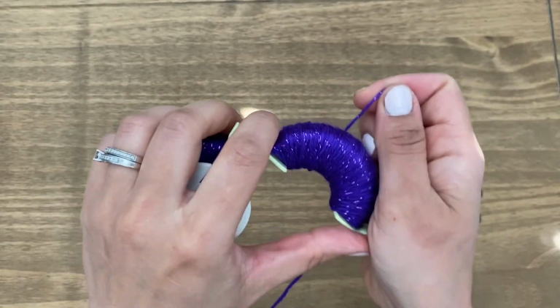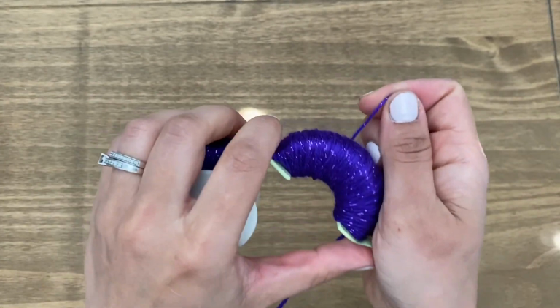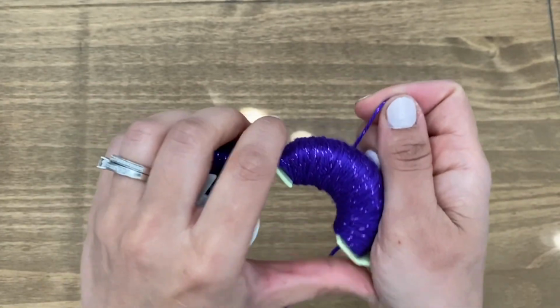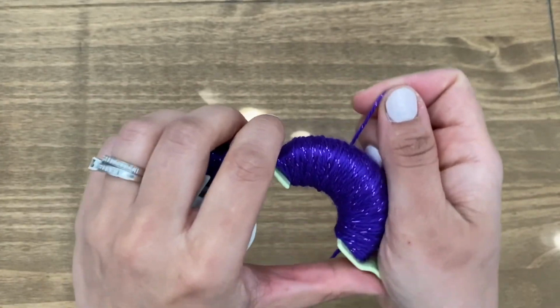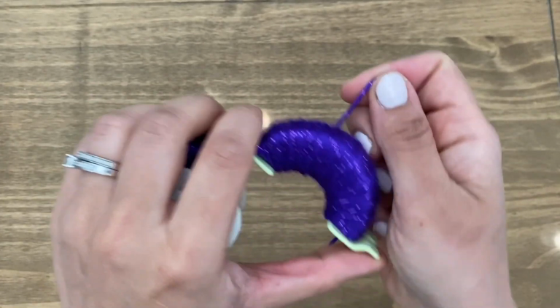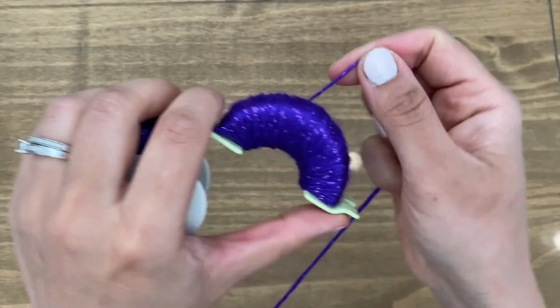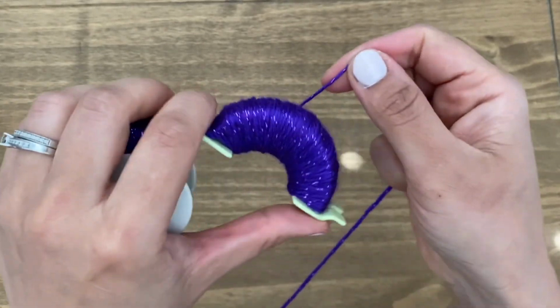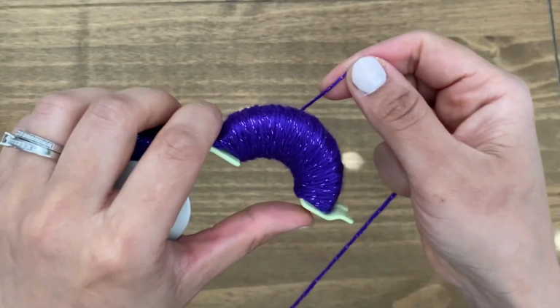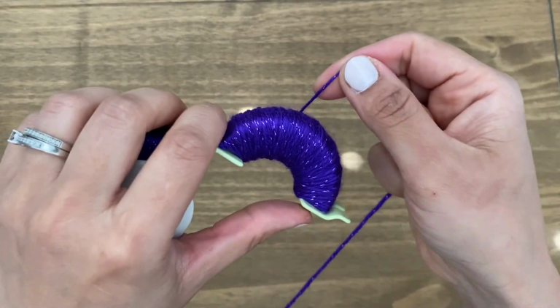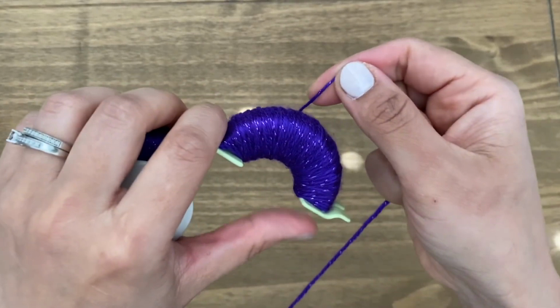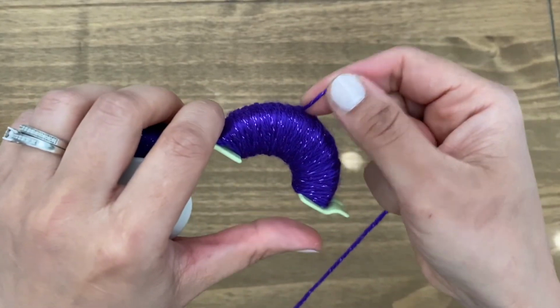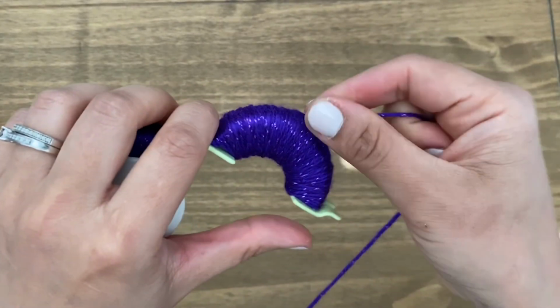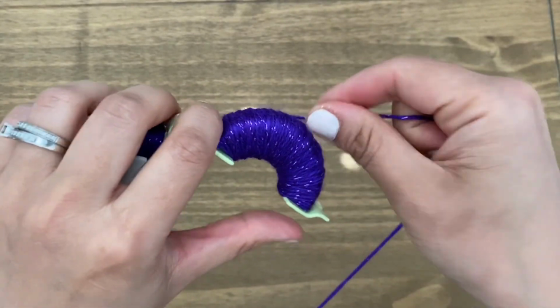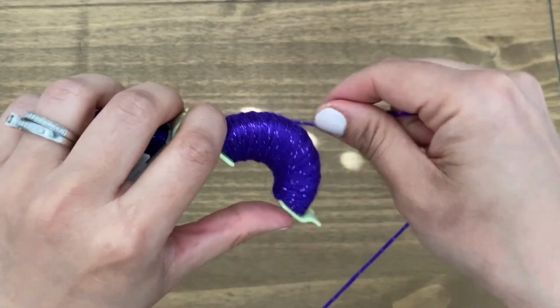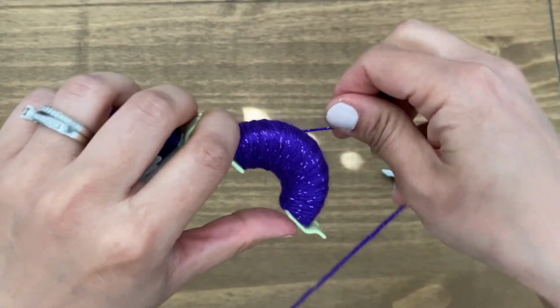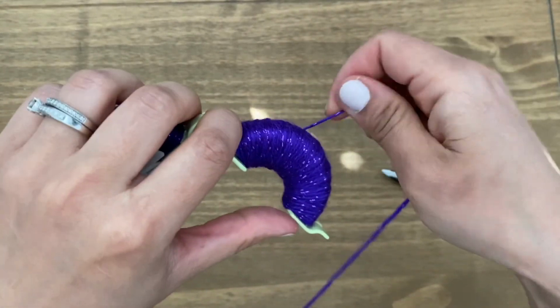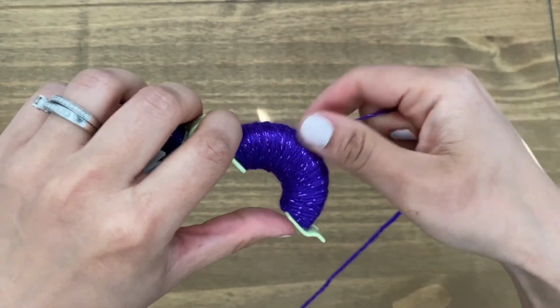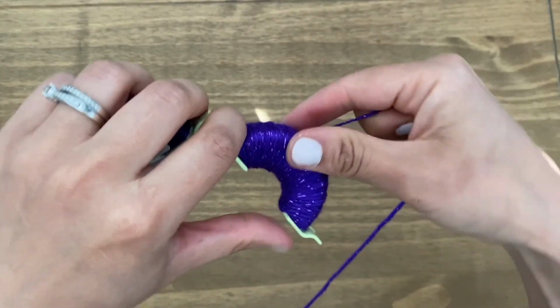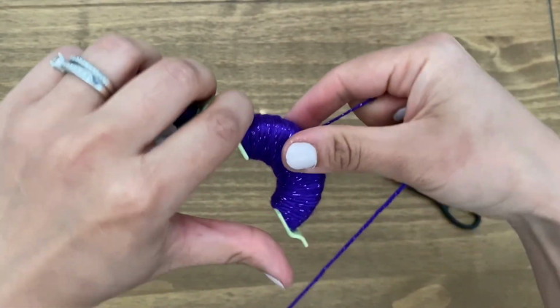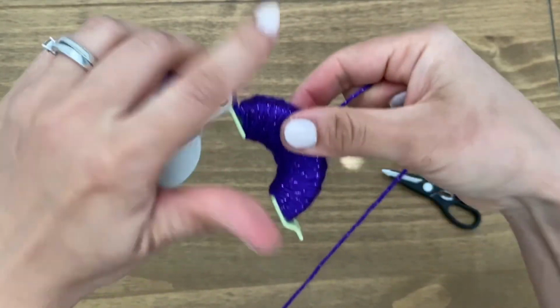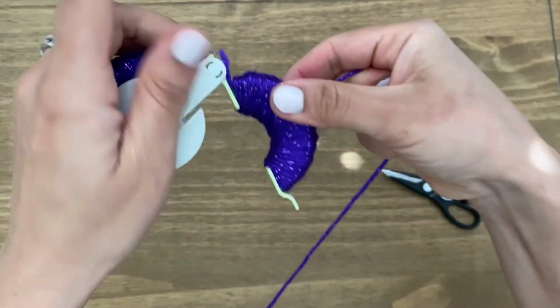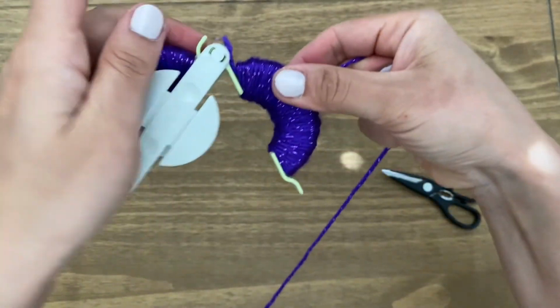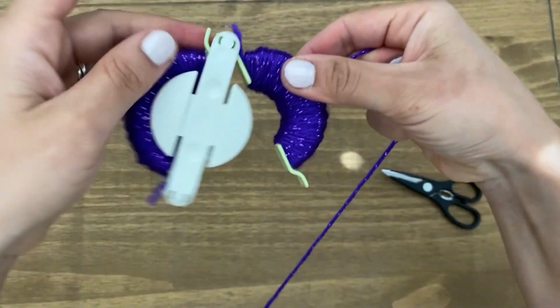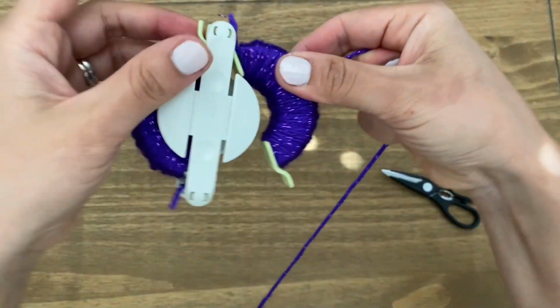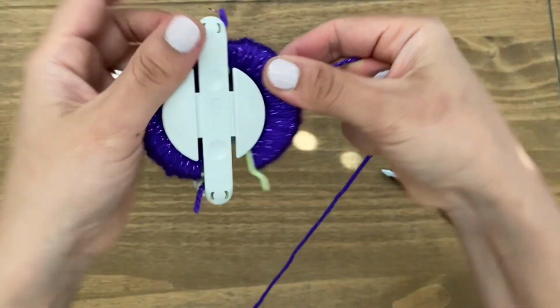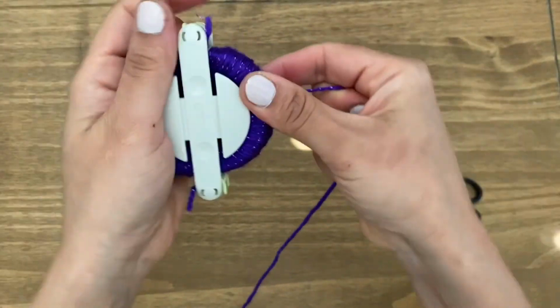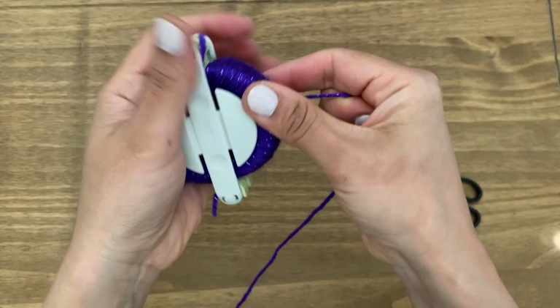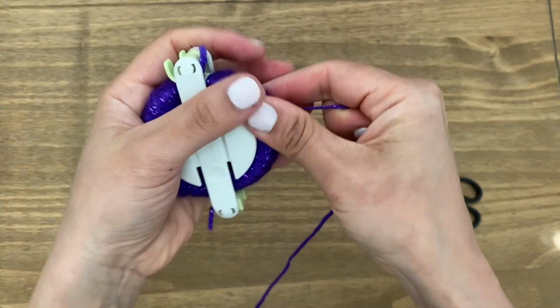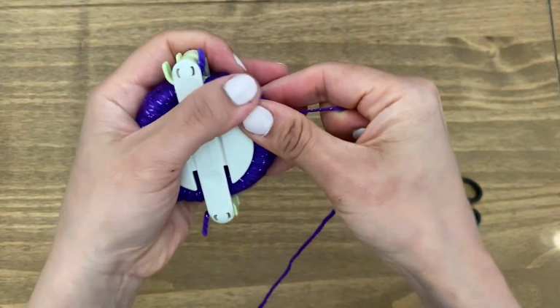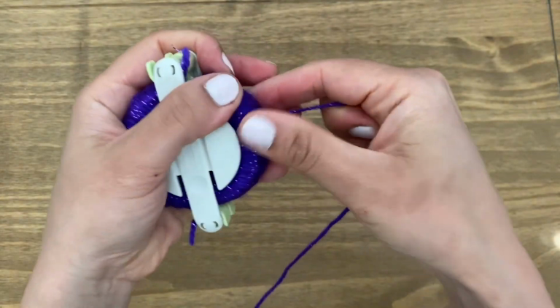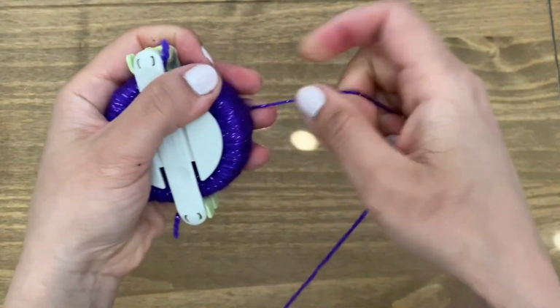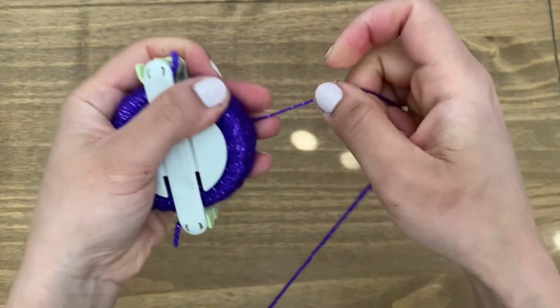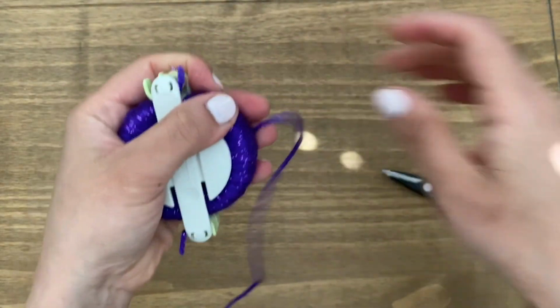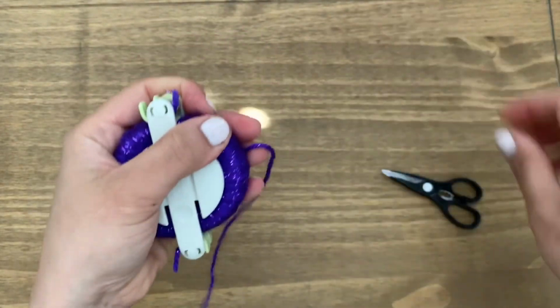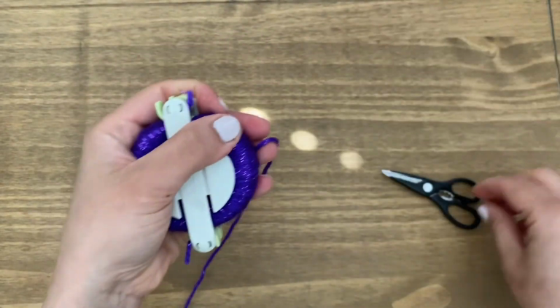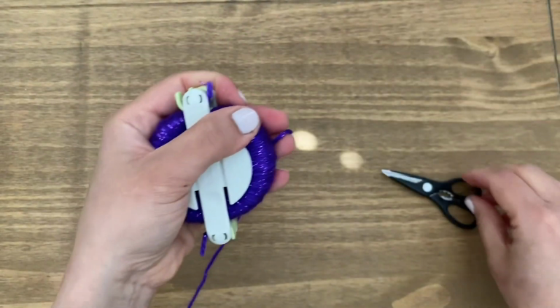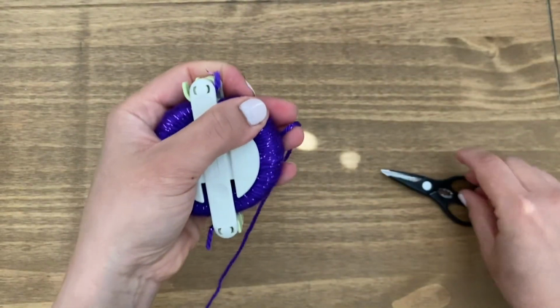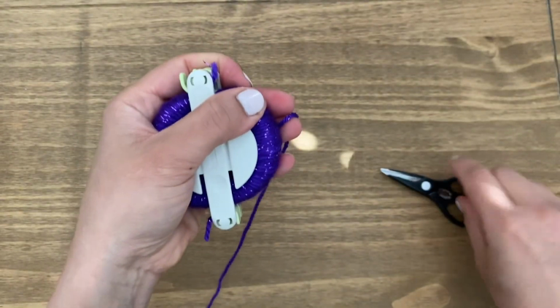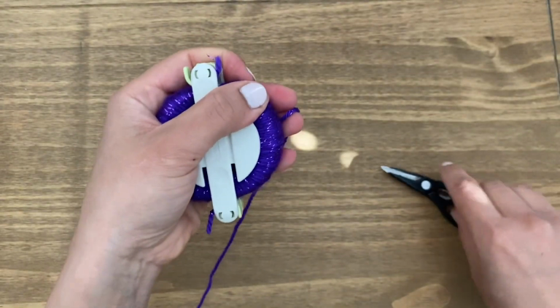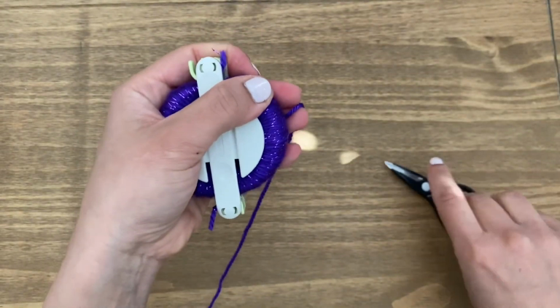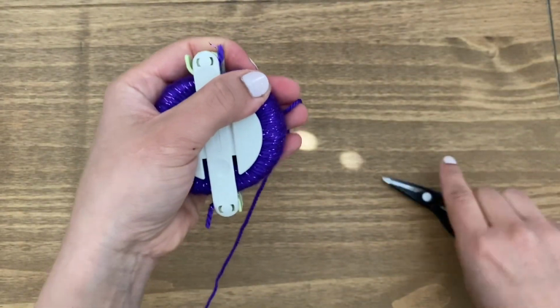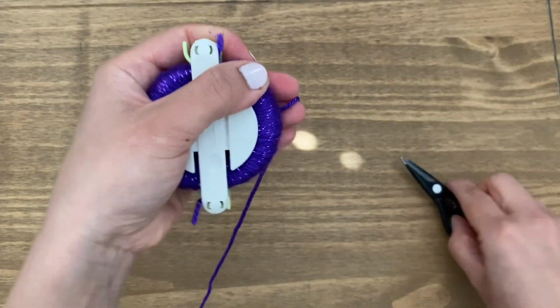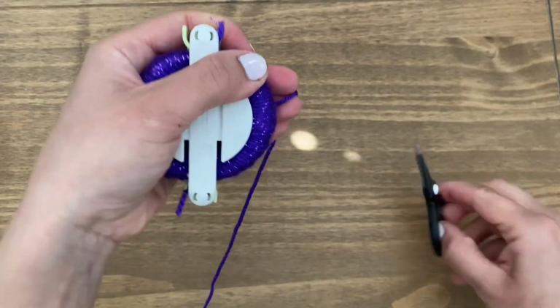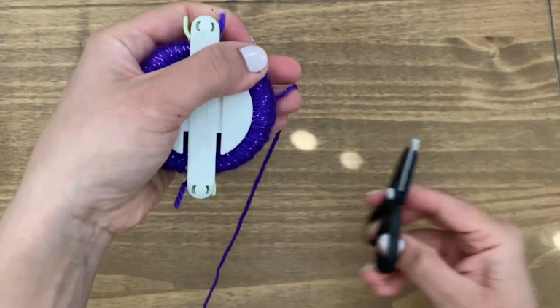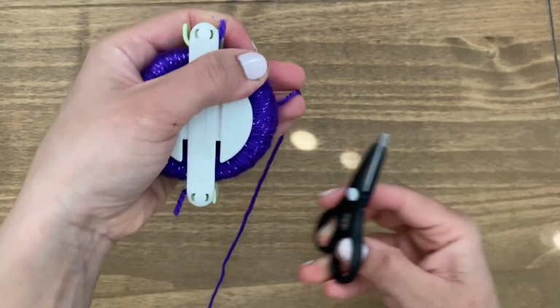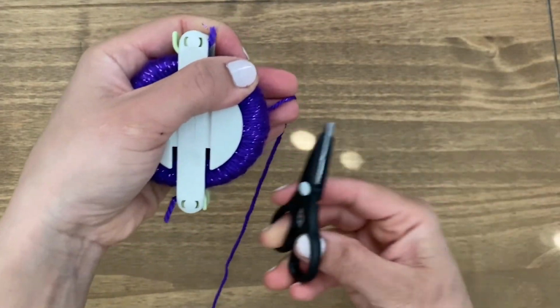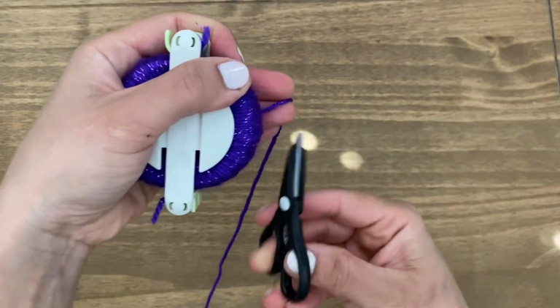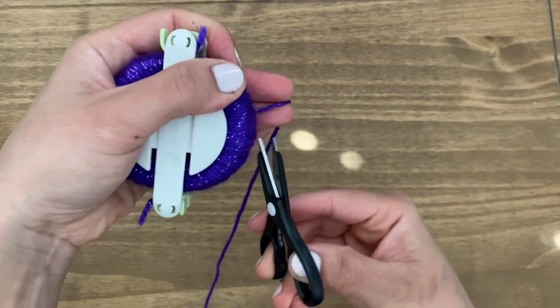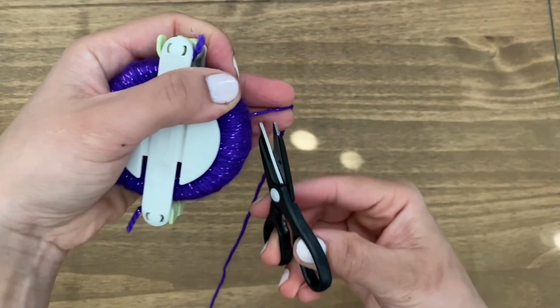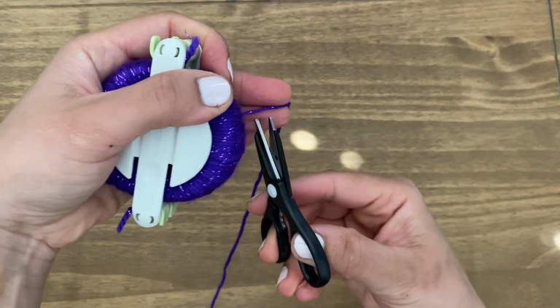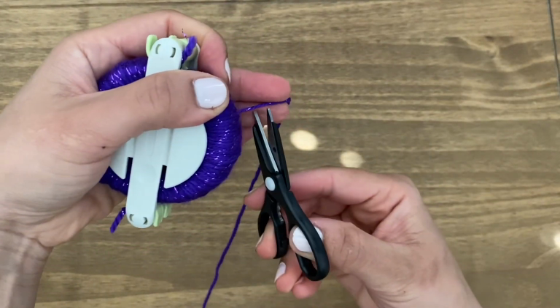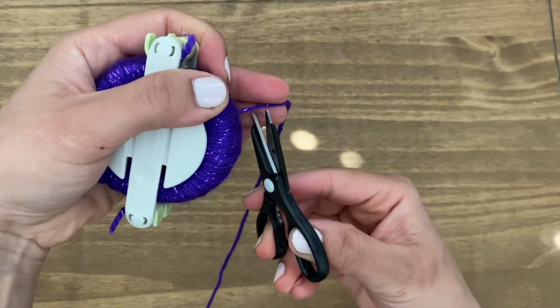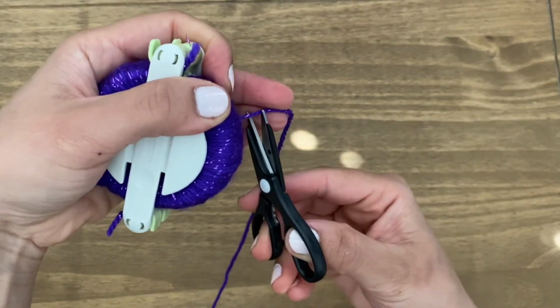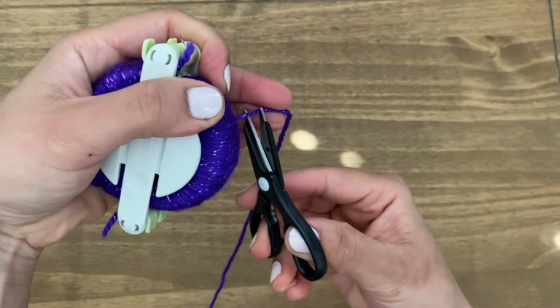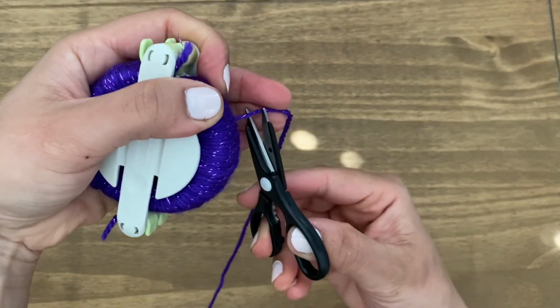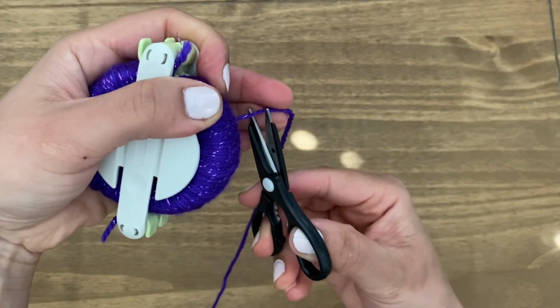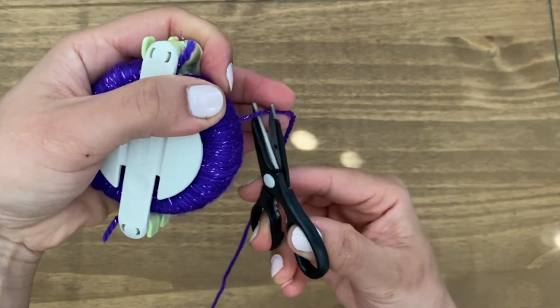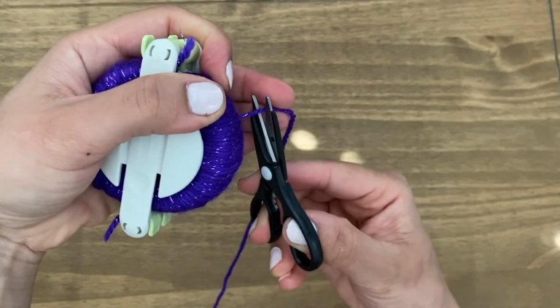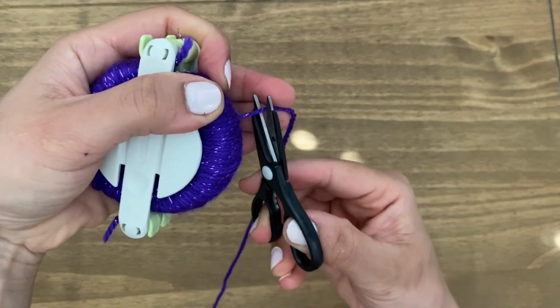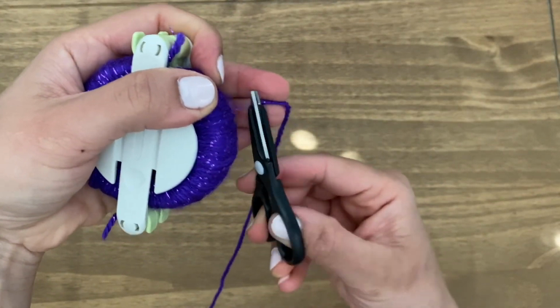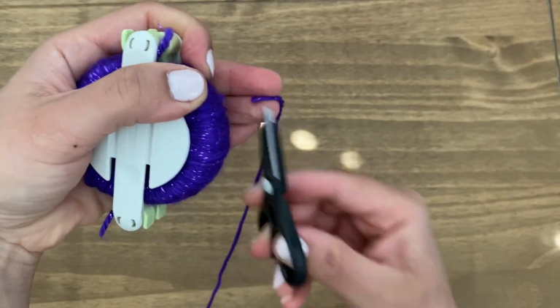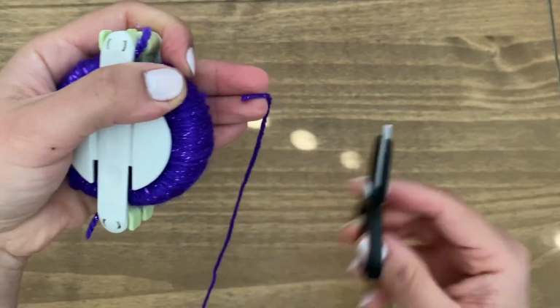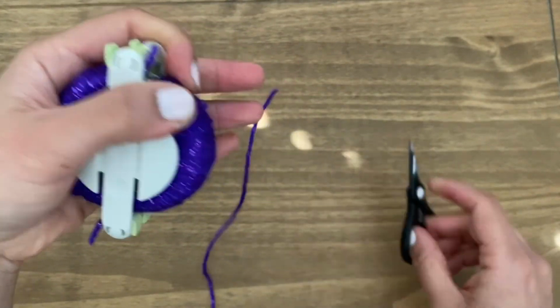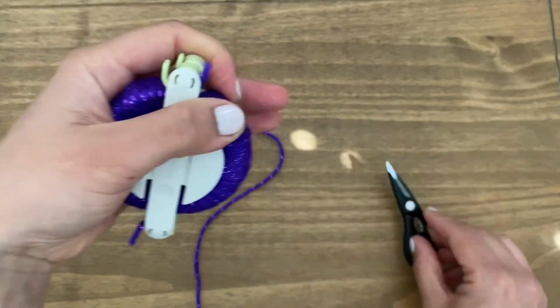I've just gone around 250 times on this side as well. So I'm going to close this off first and then I'm going to snip it from here like so.